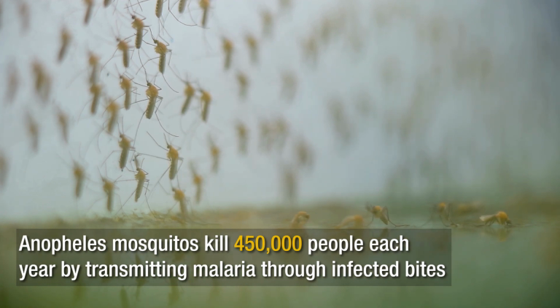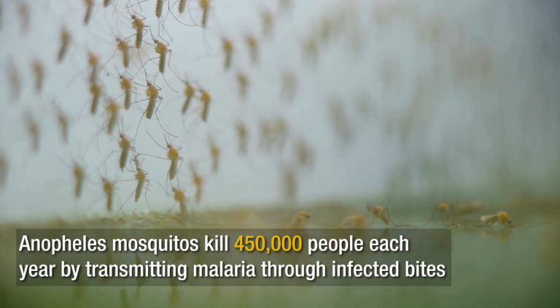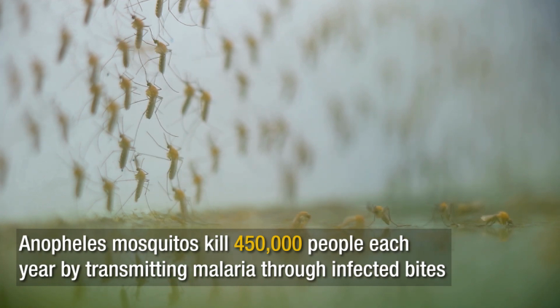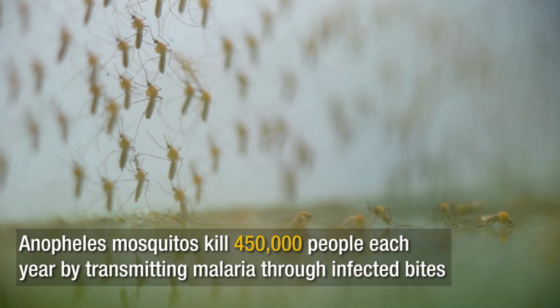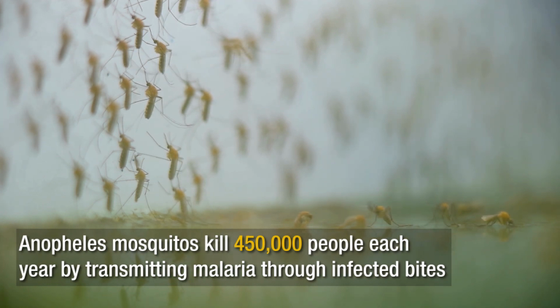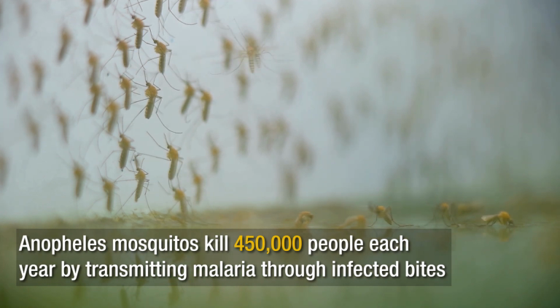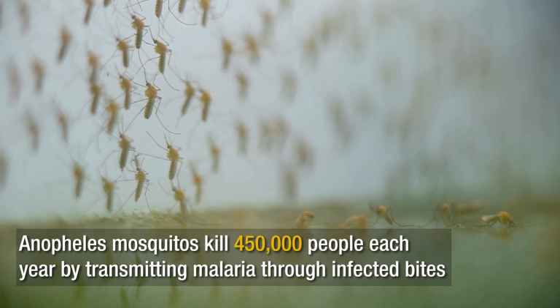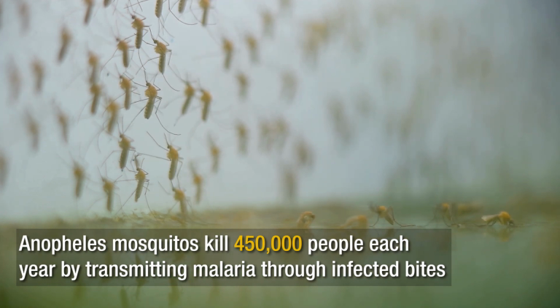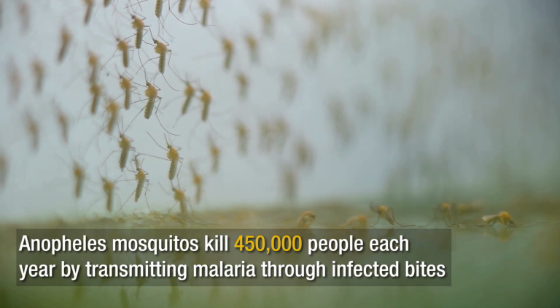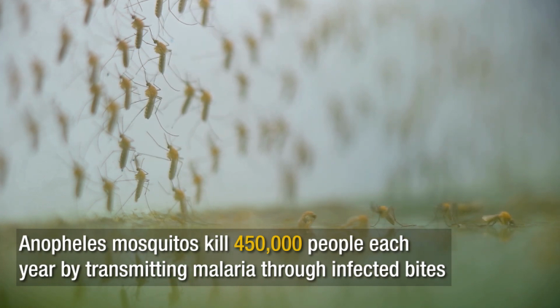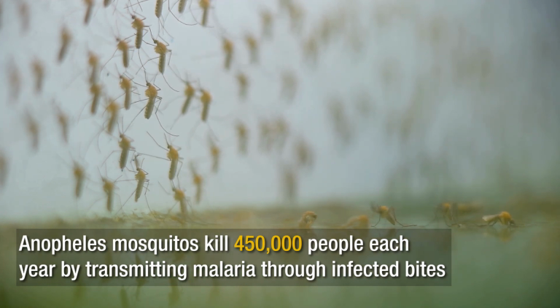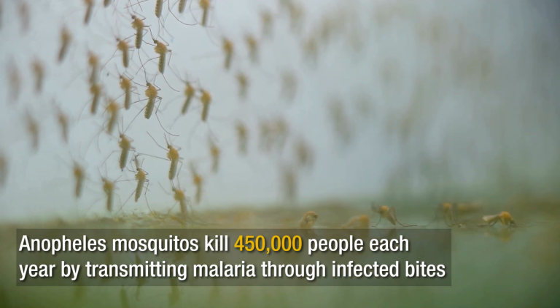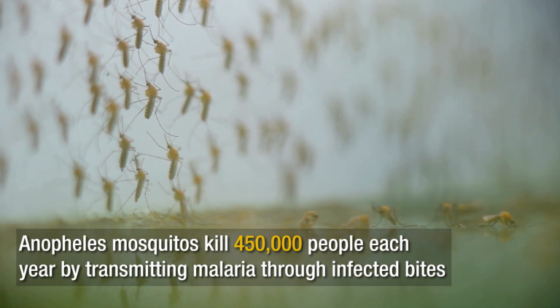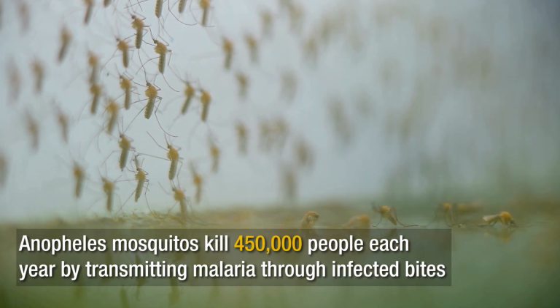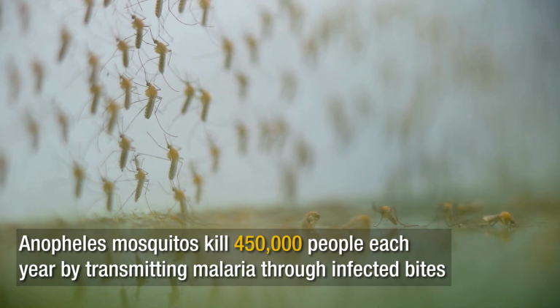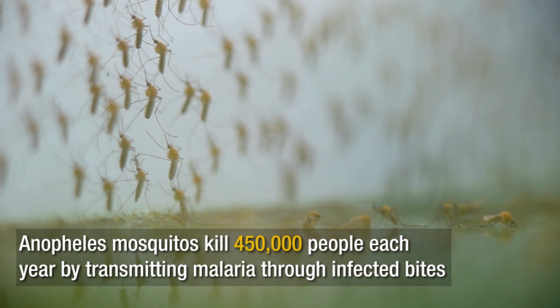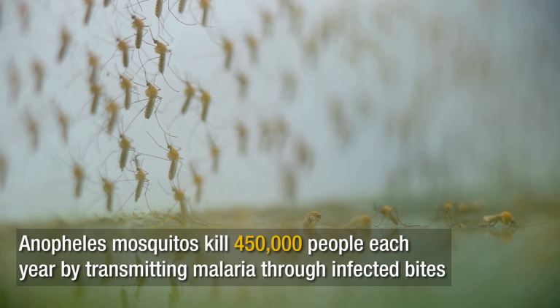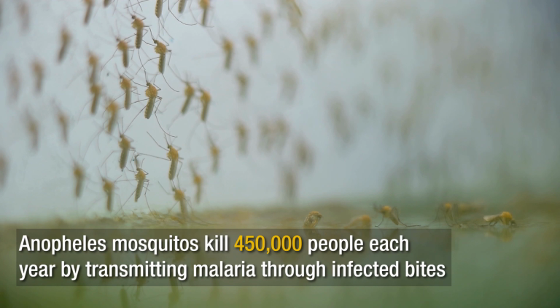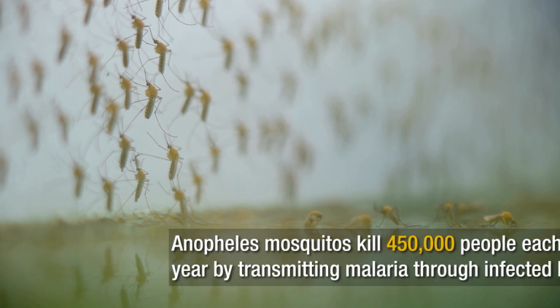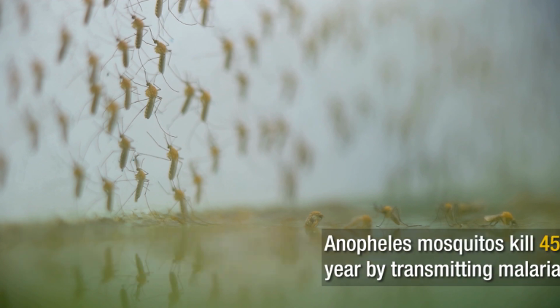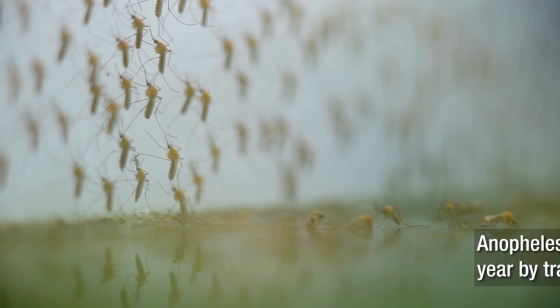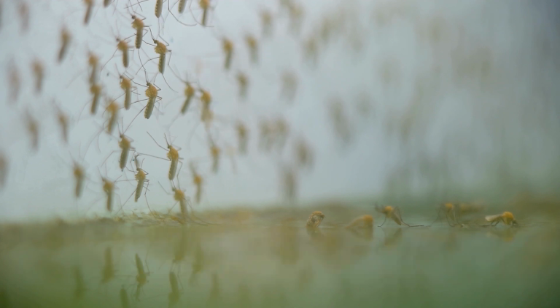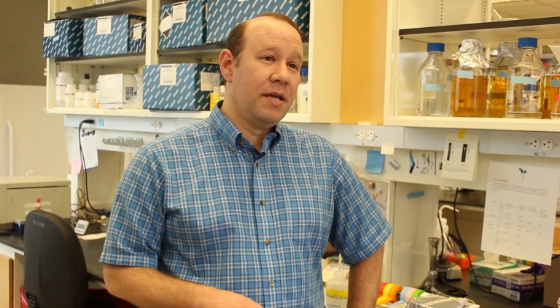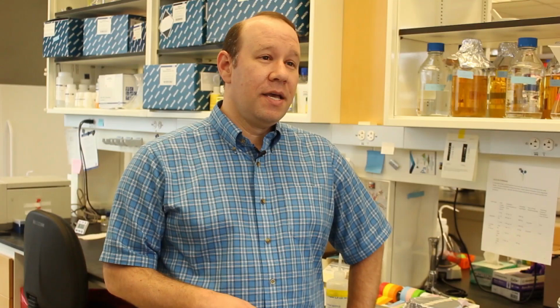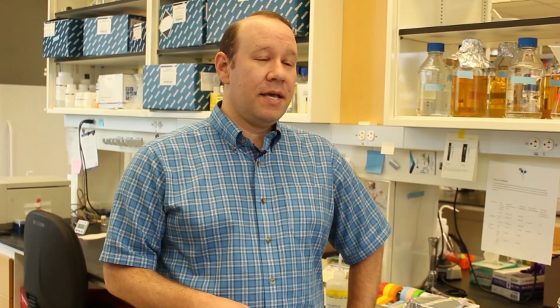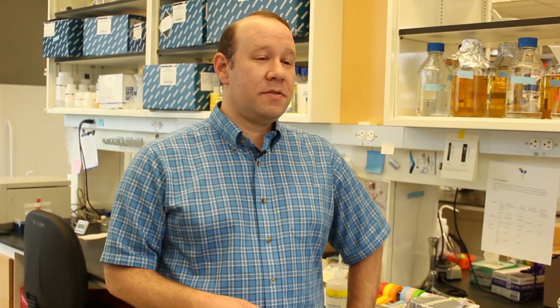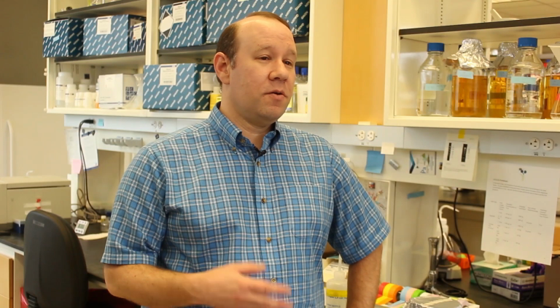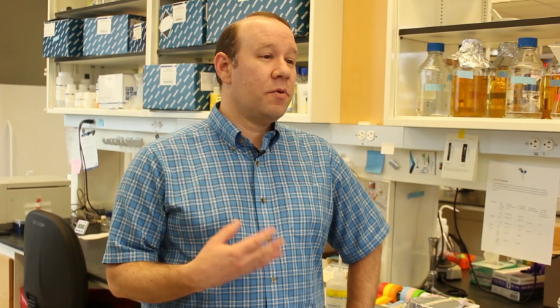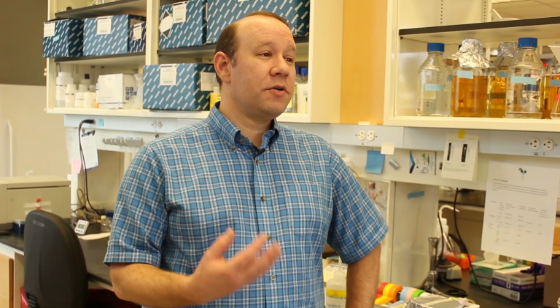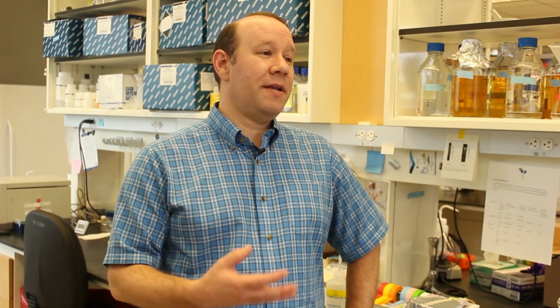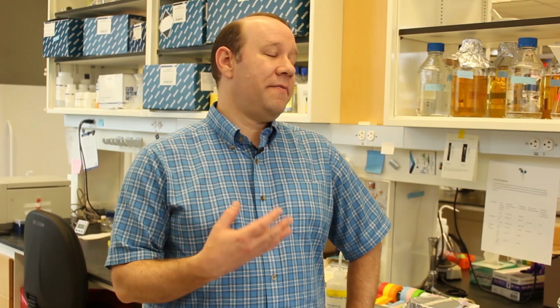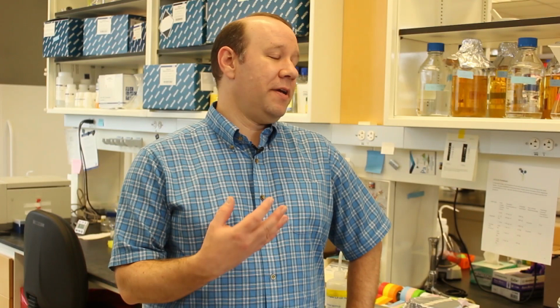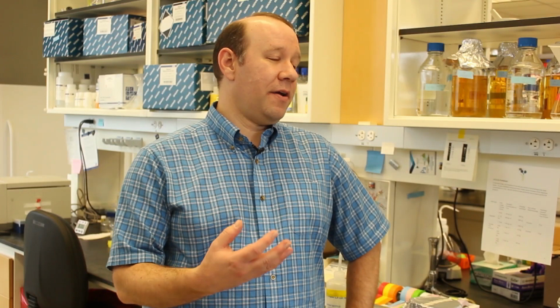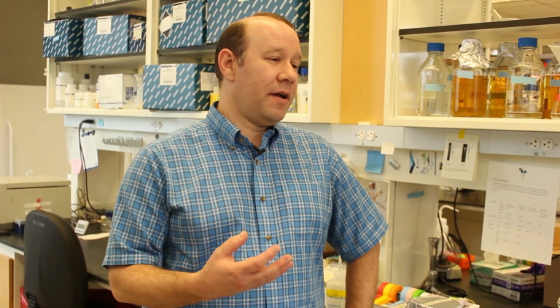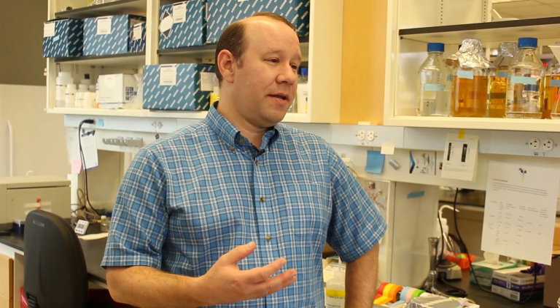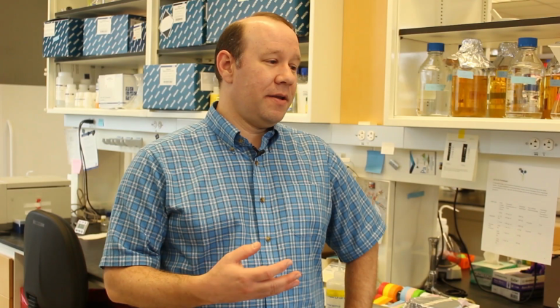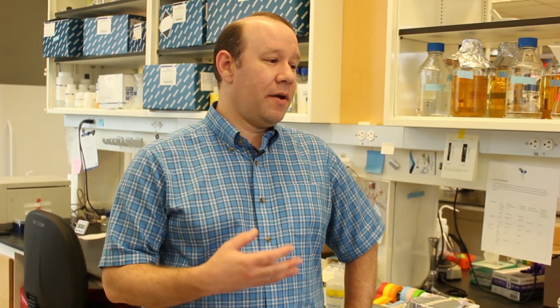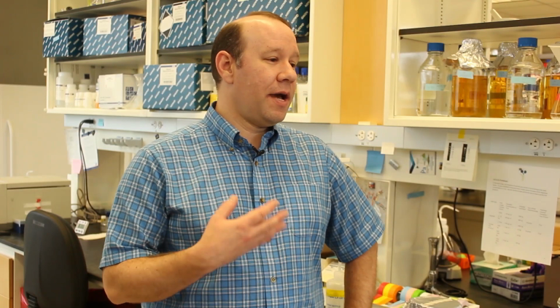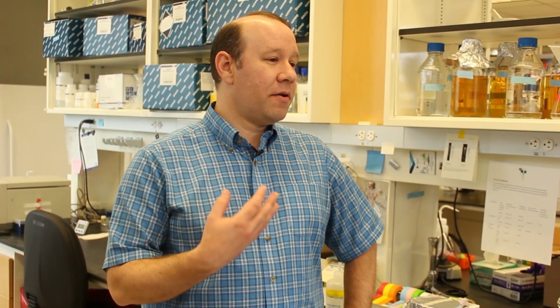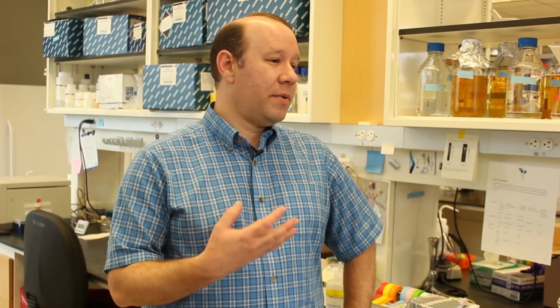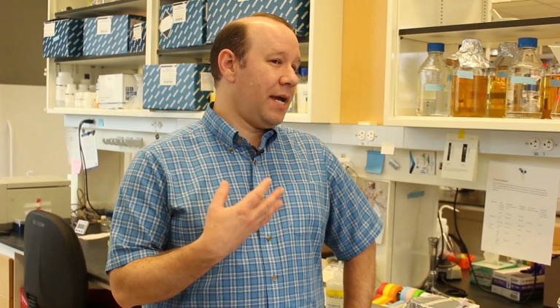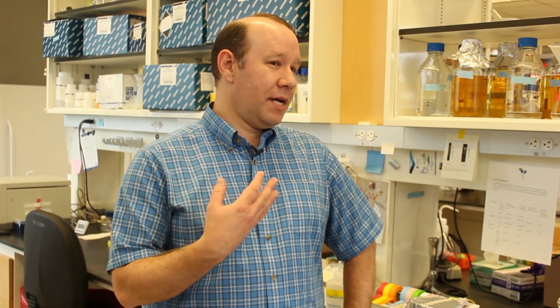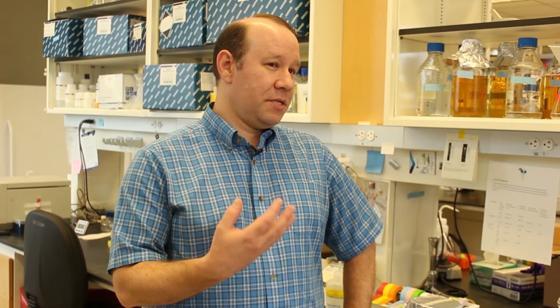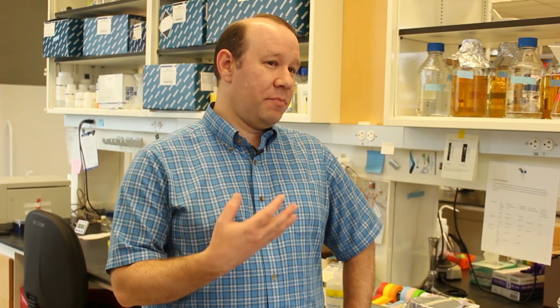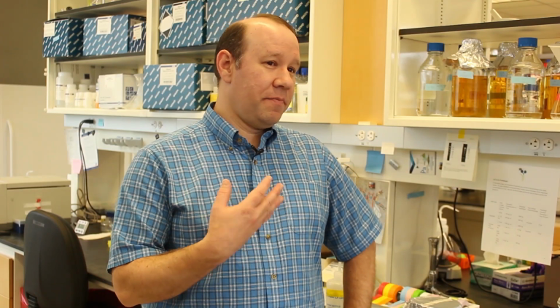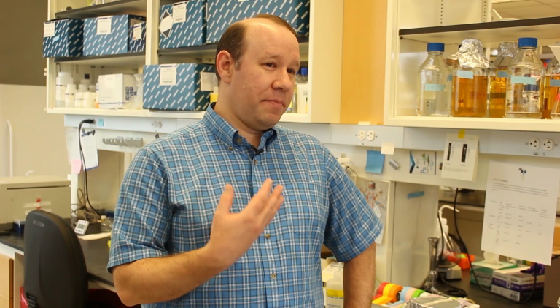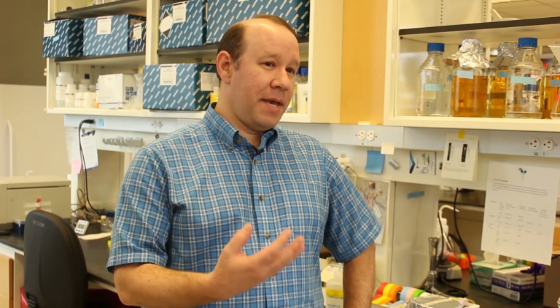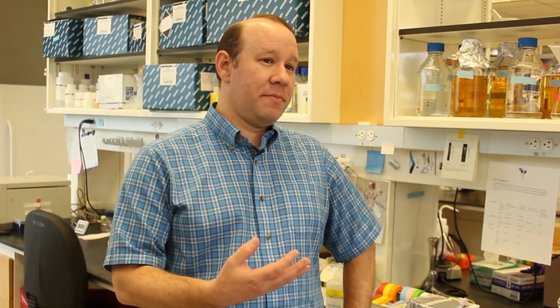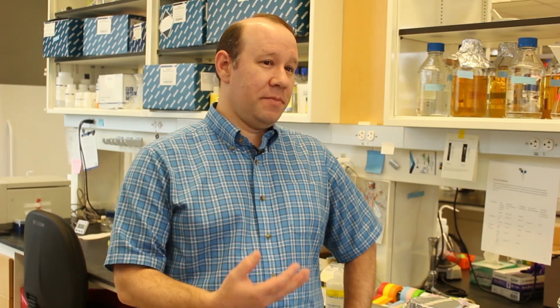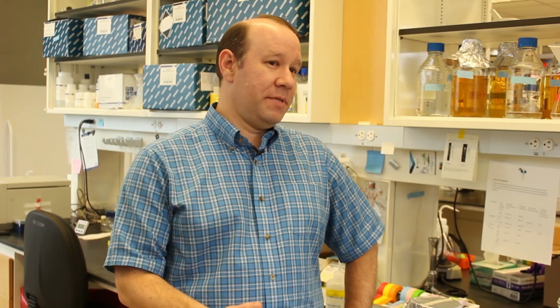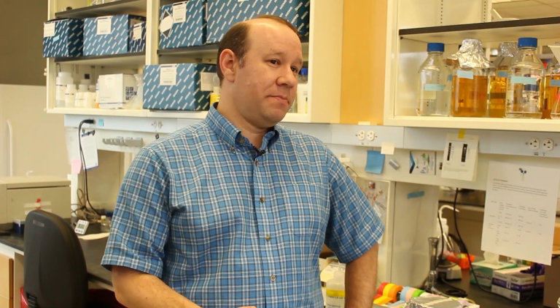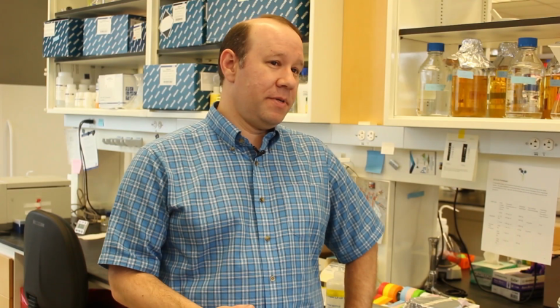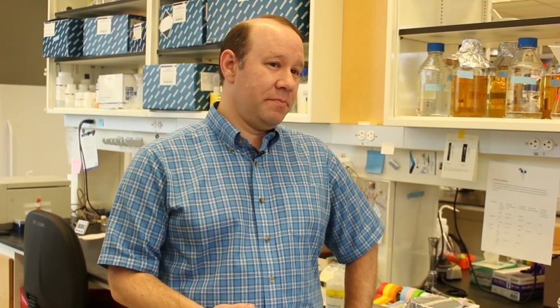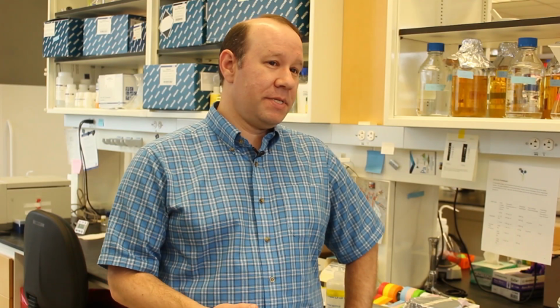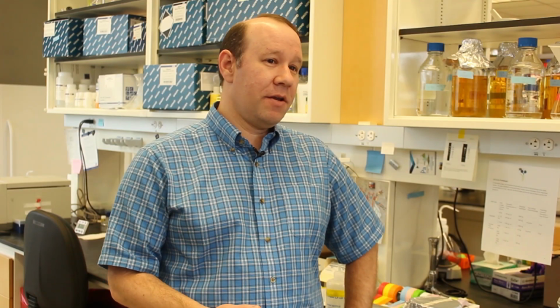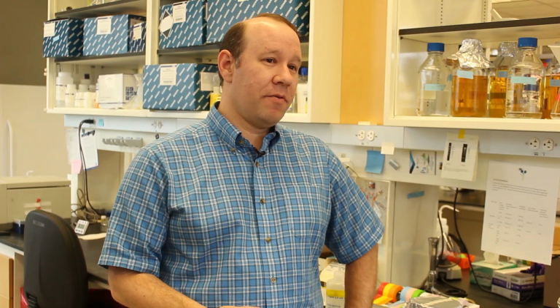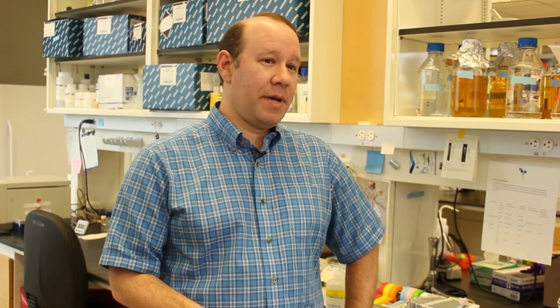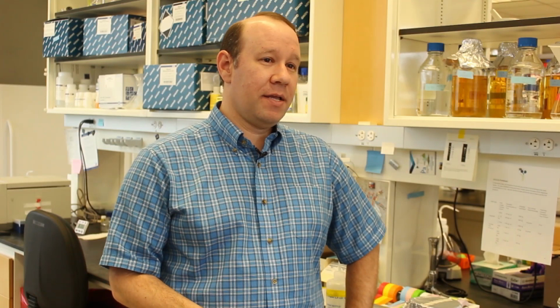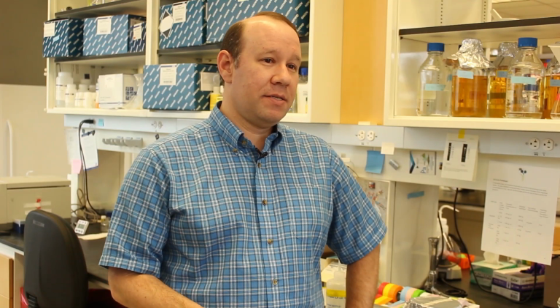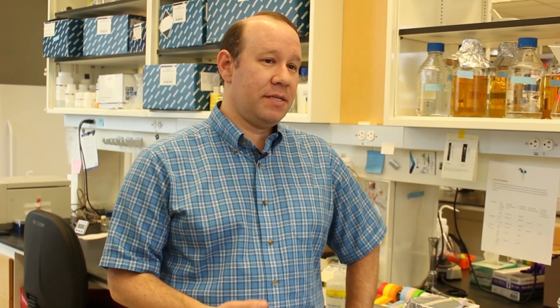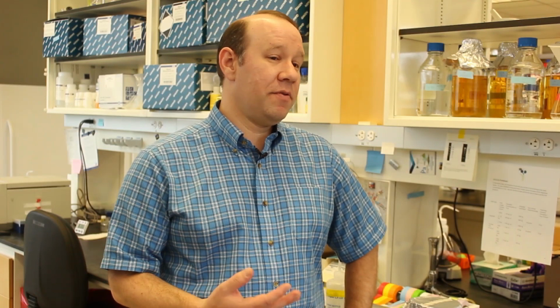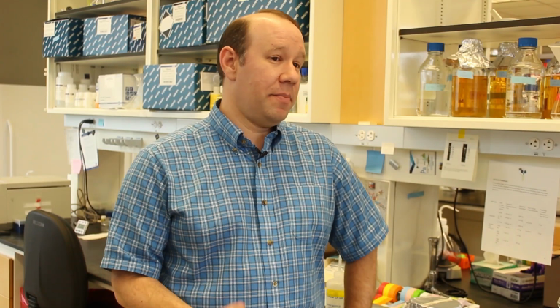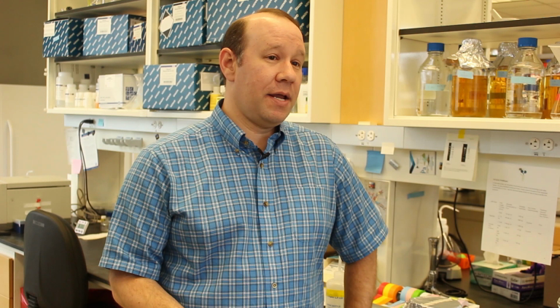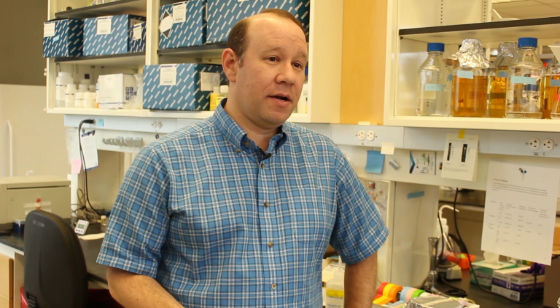This is really the biggest killer on this planet — it kills about 450,000 people every year — and so we're trying to figure out how to make mosquito repellents even better.